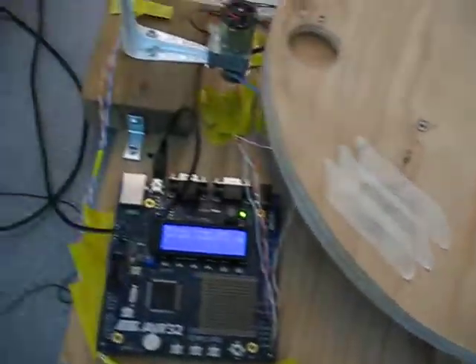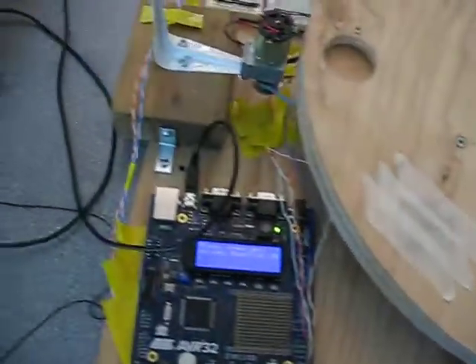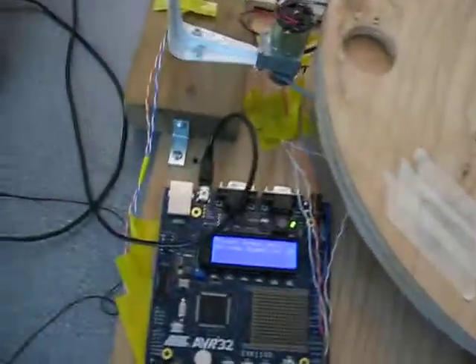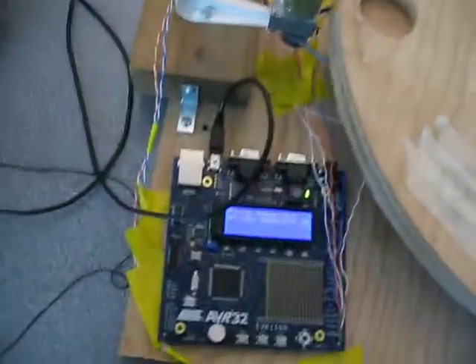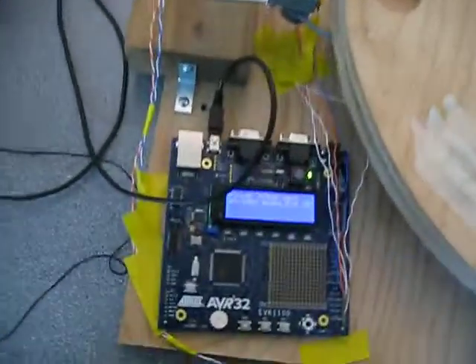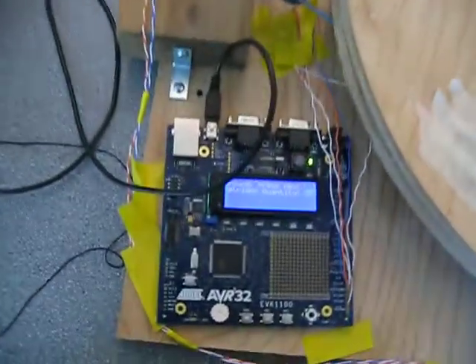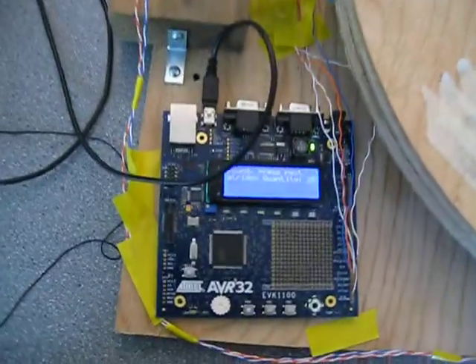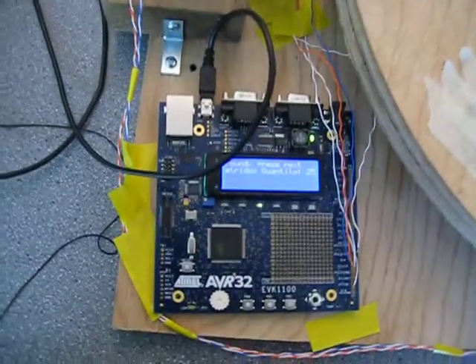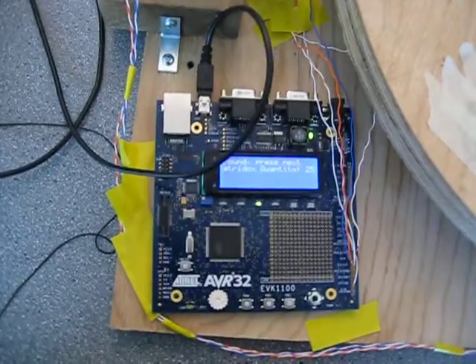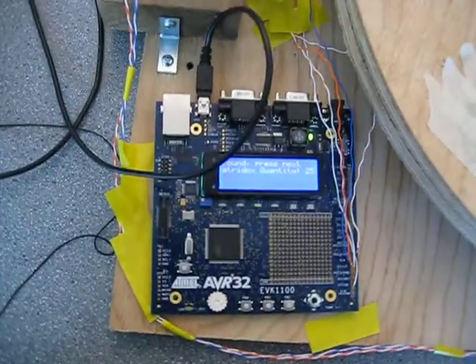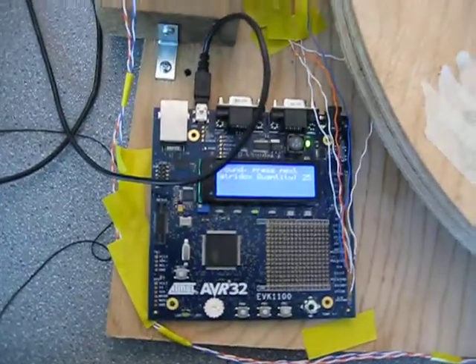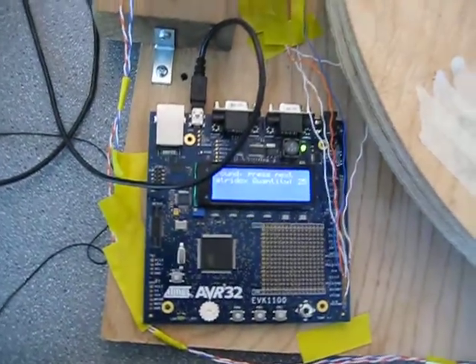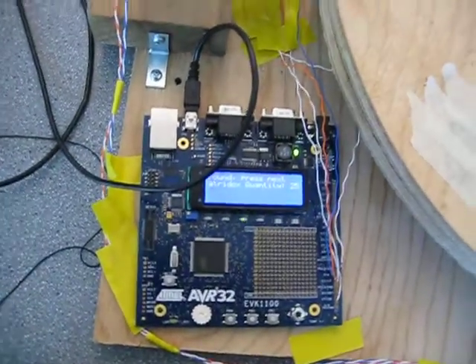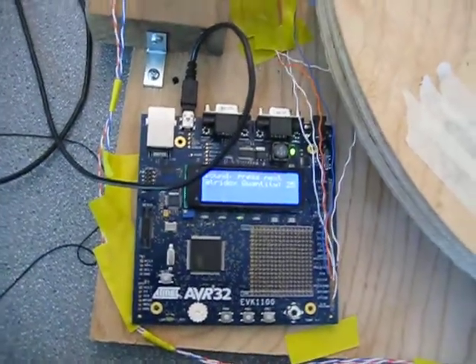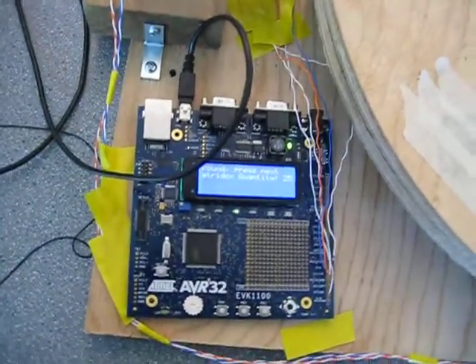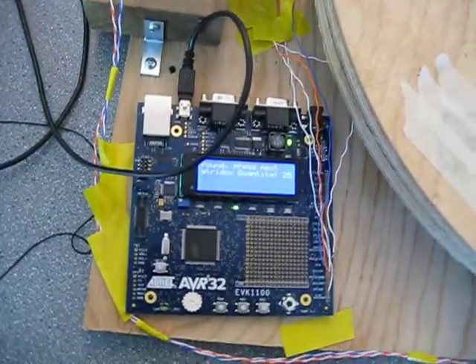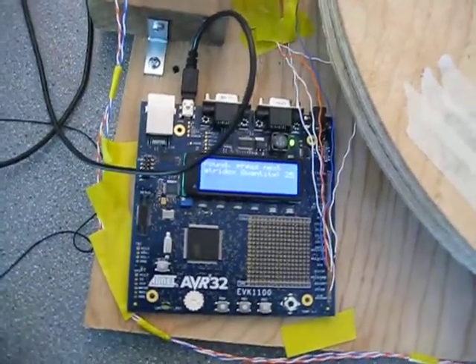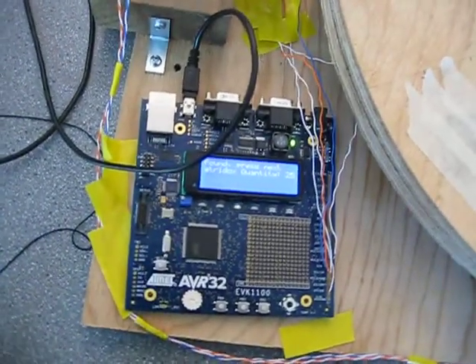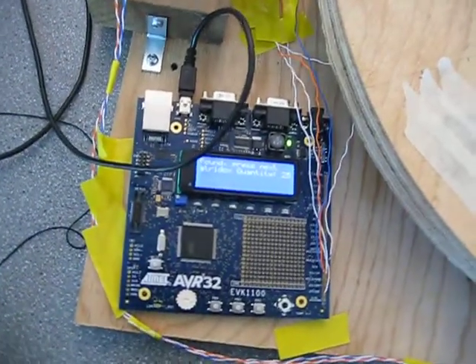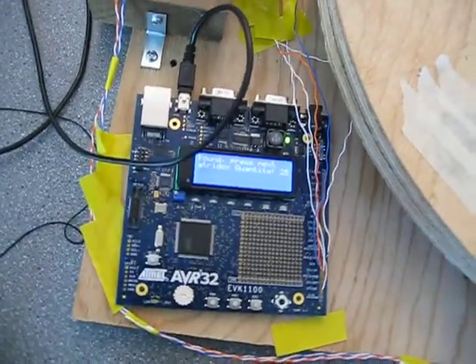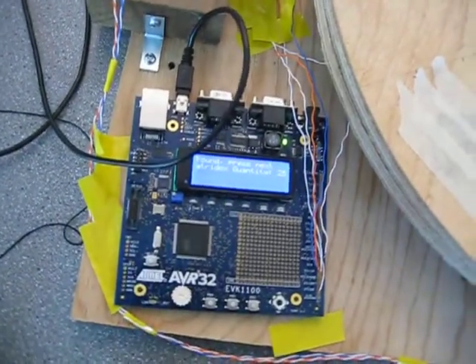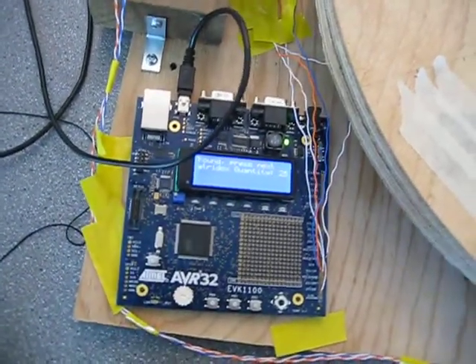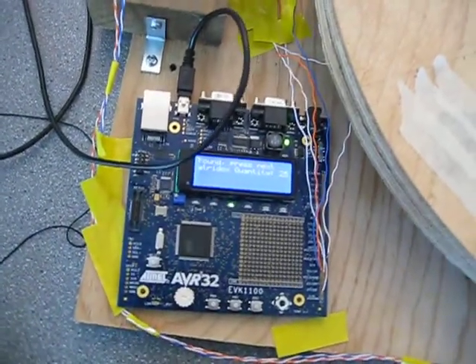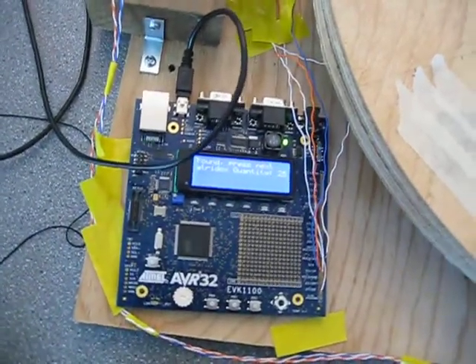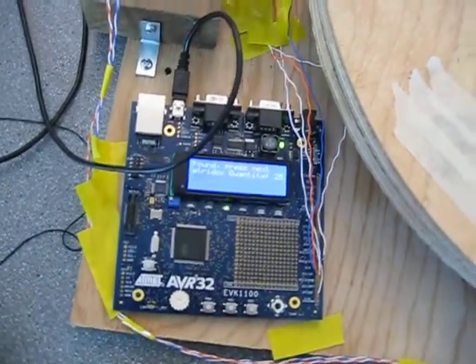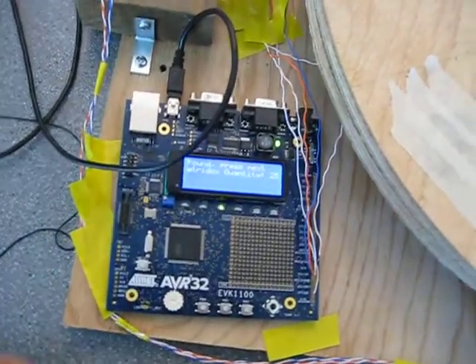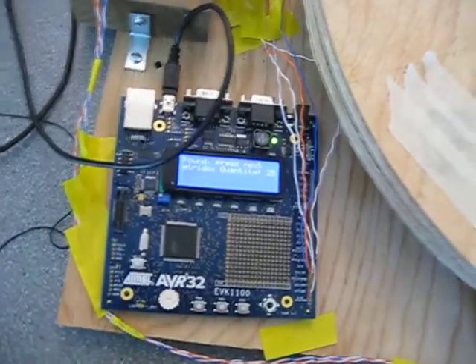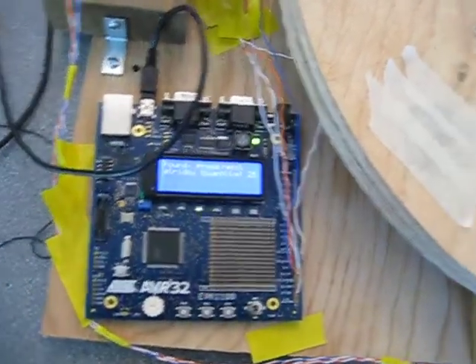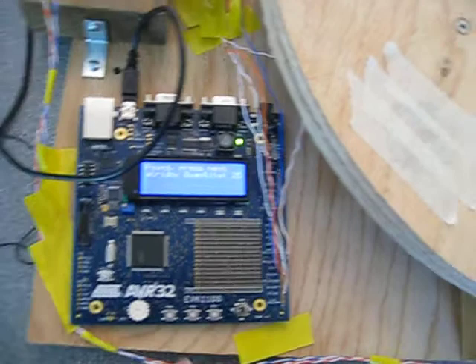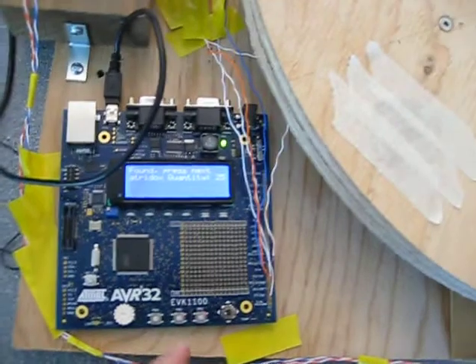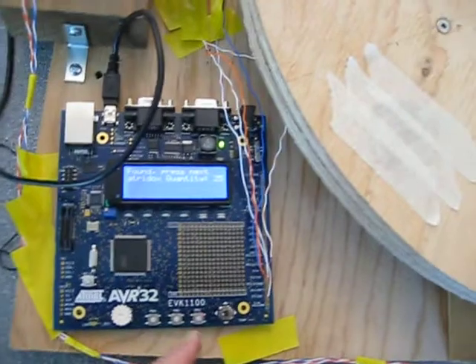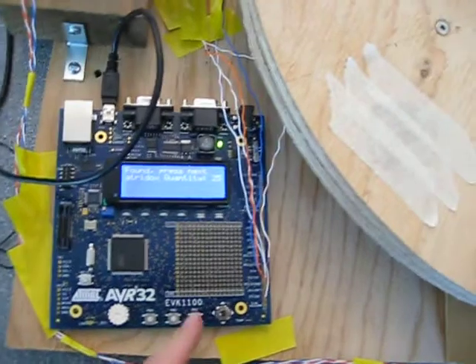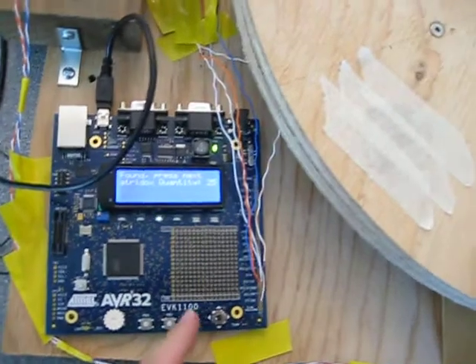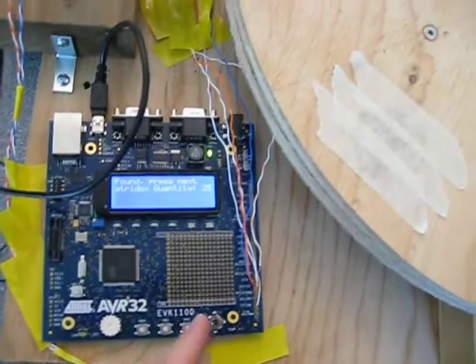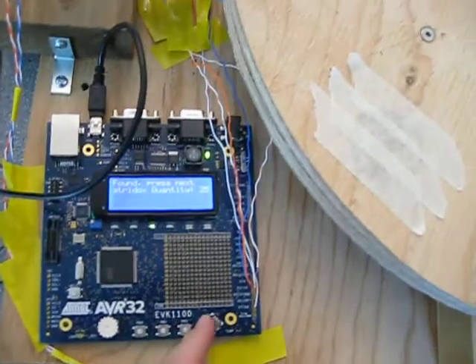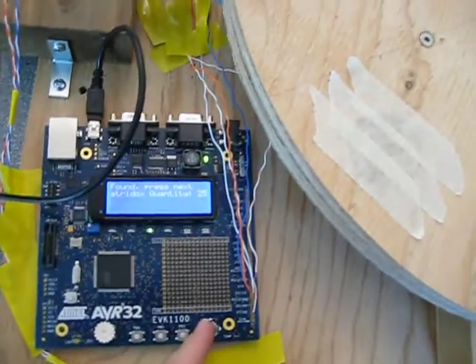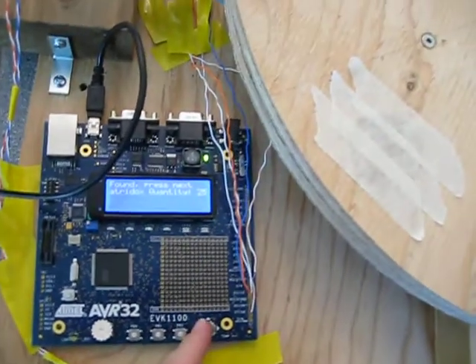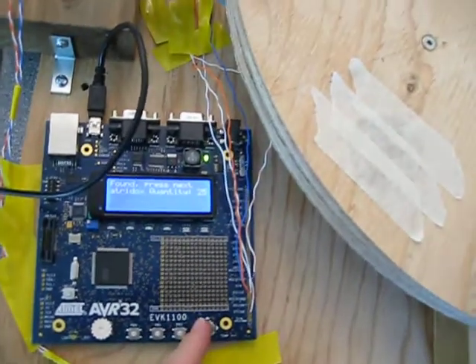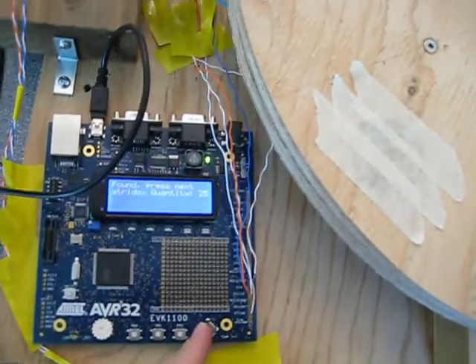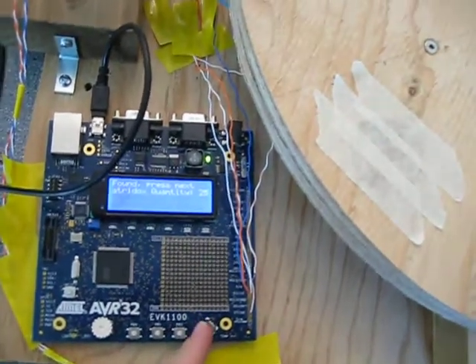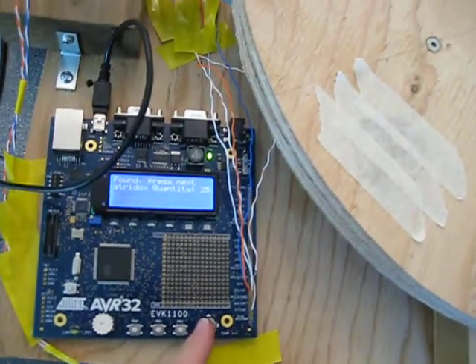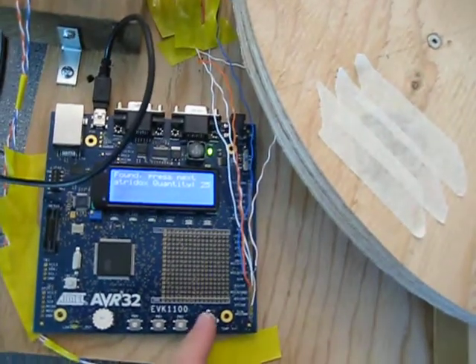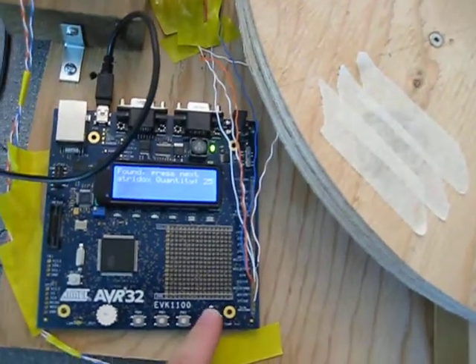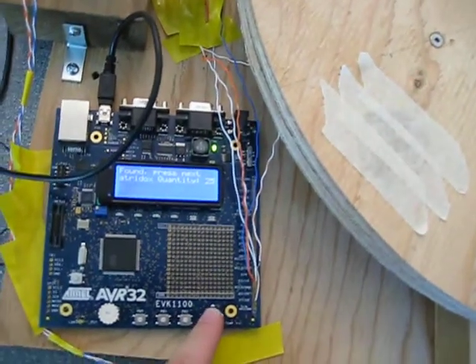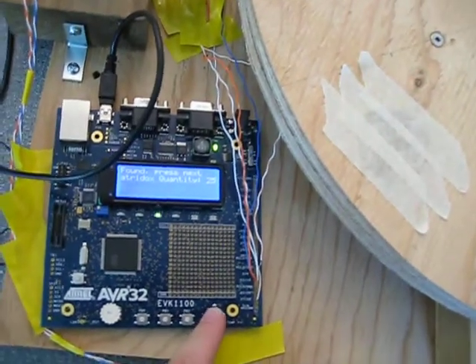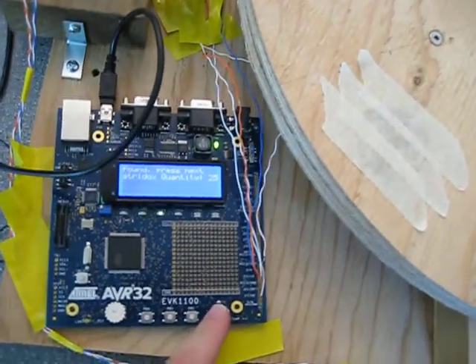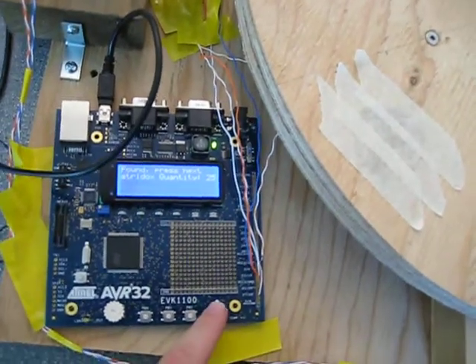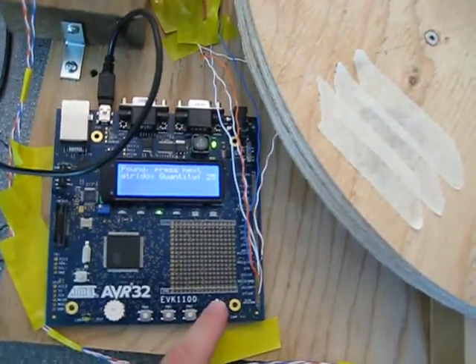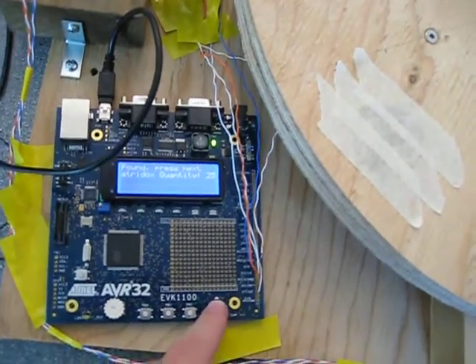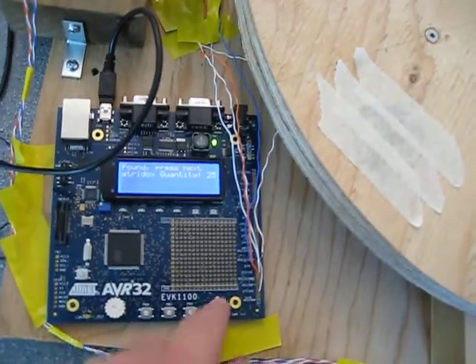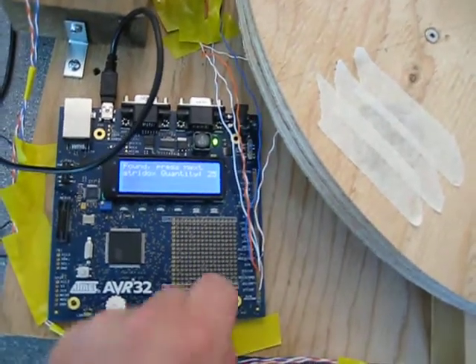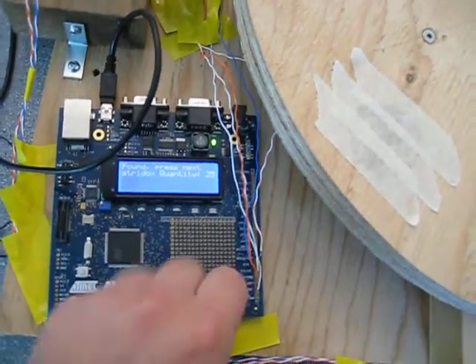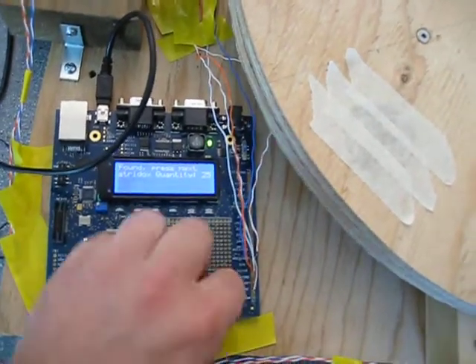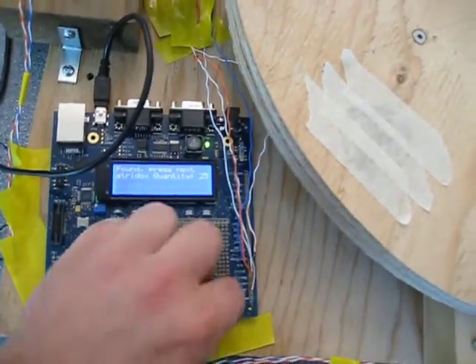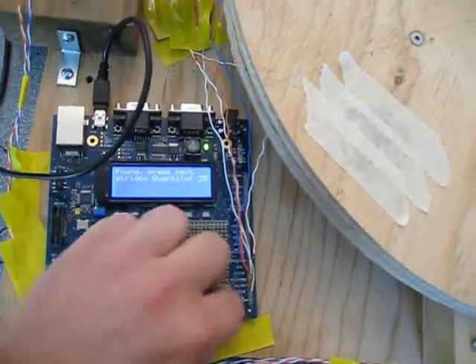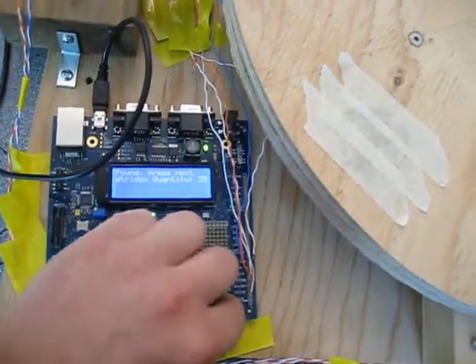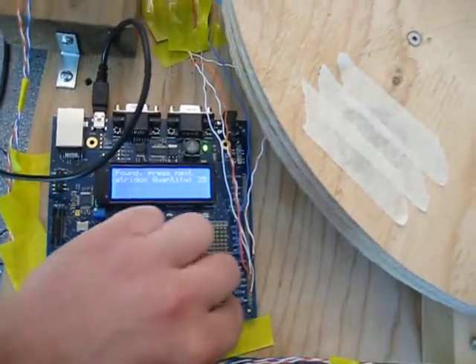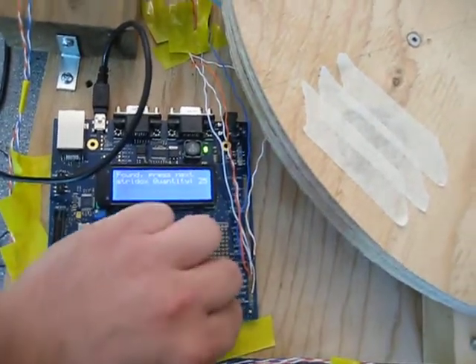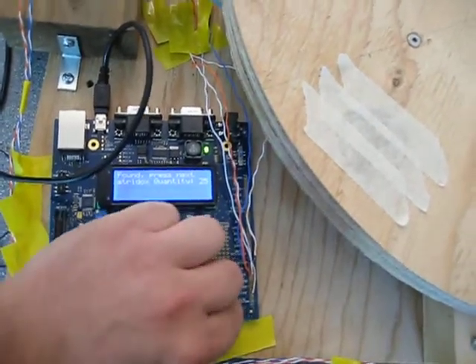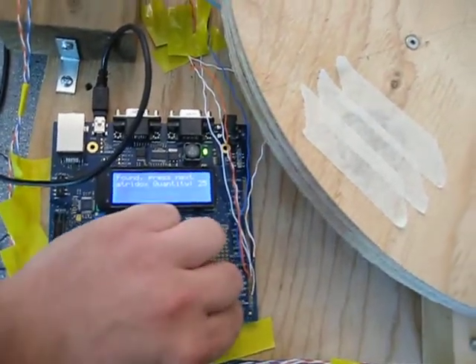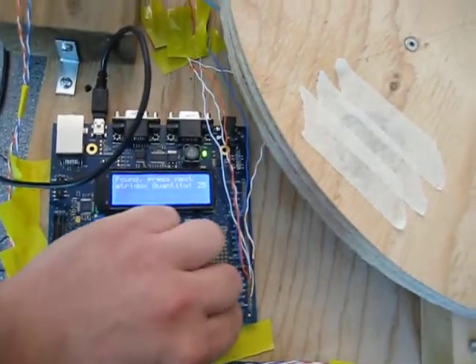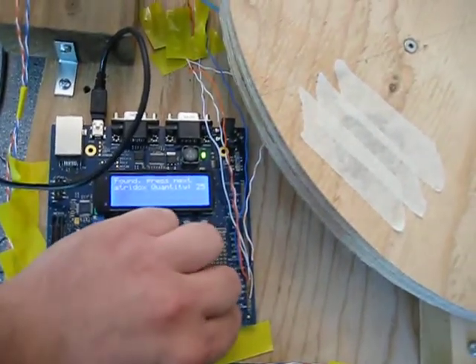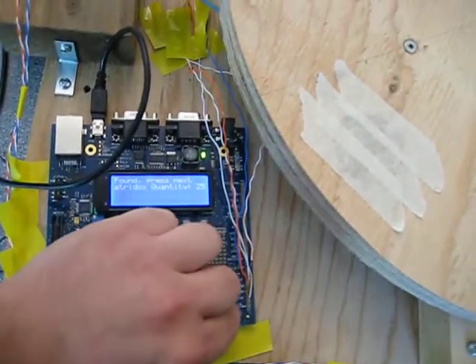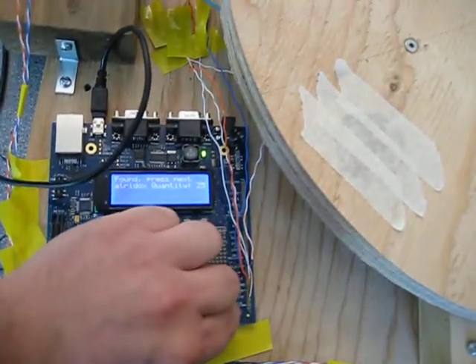Excellent. And you can see that it says that it has found the correct drug, and we can get a little bit more information if I press the side button here.